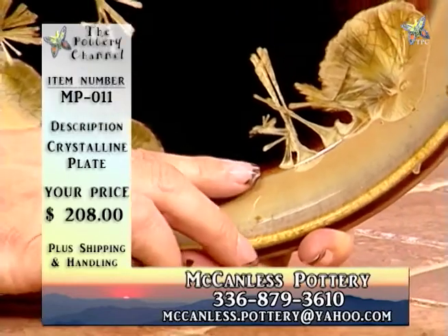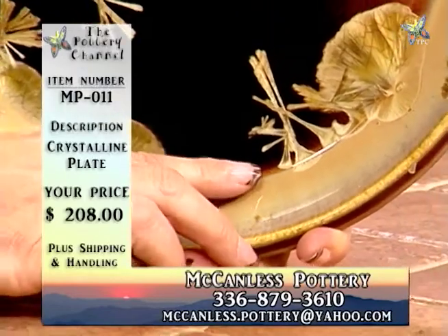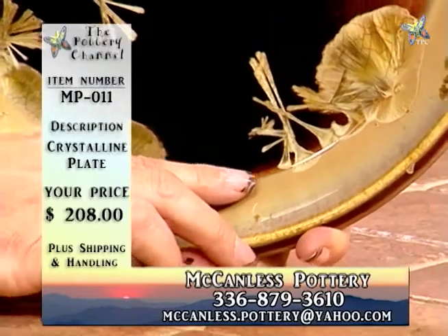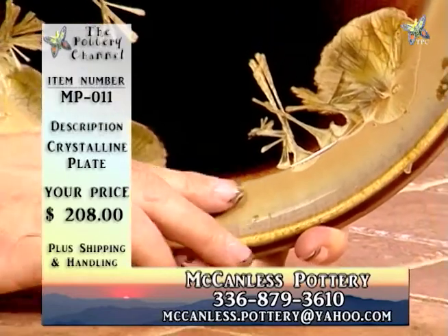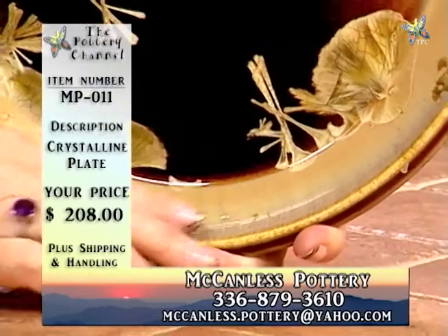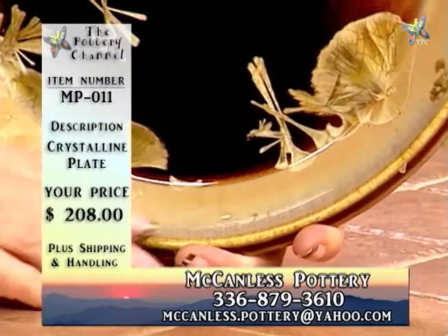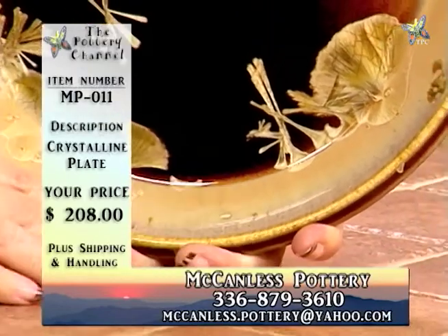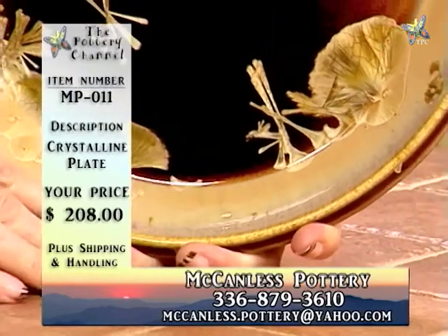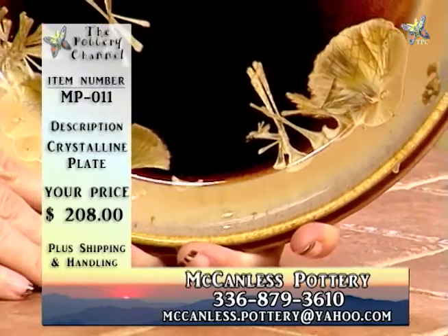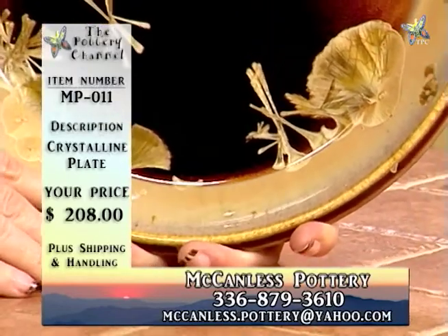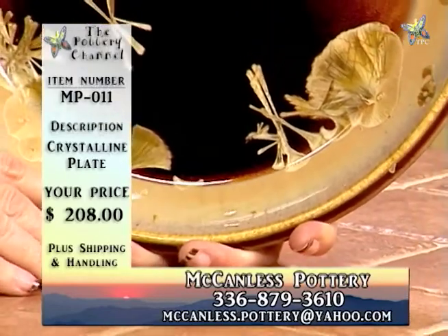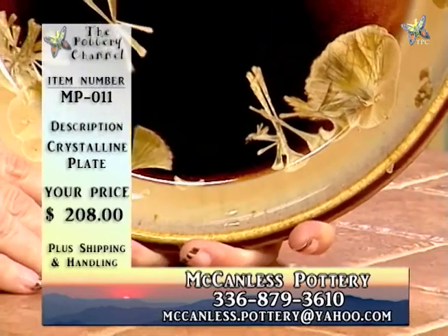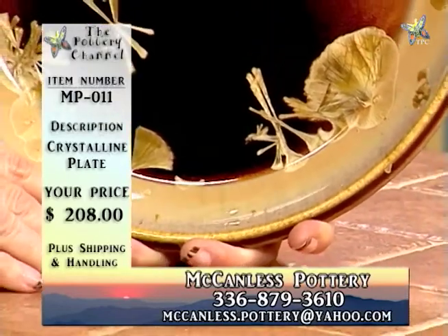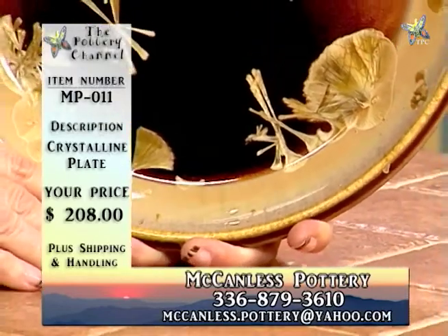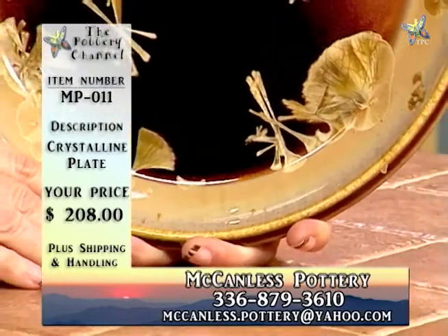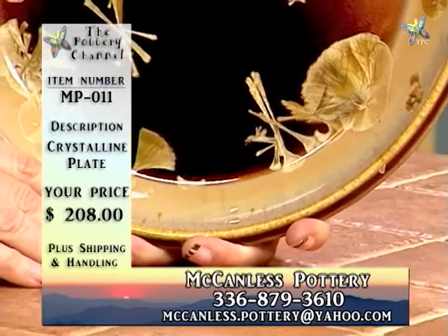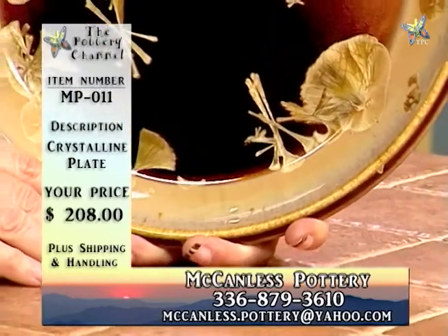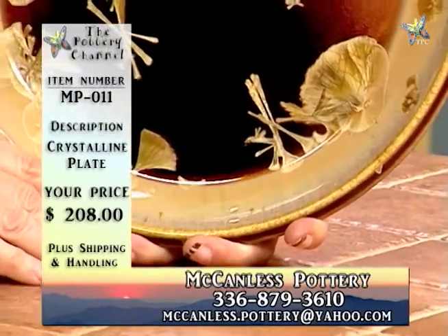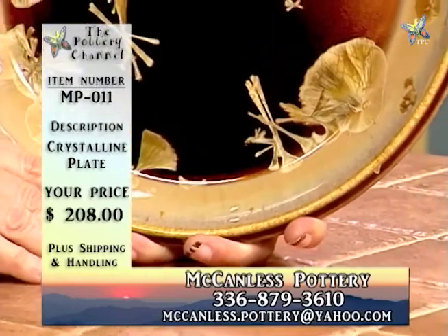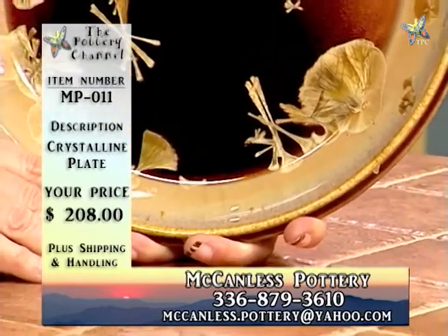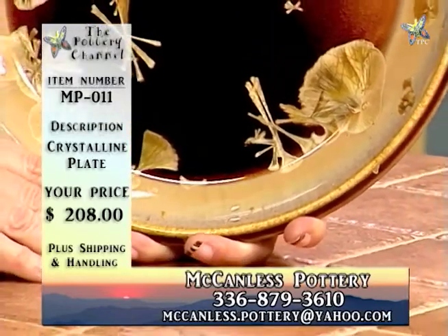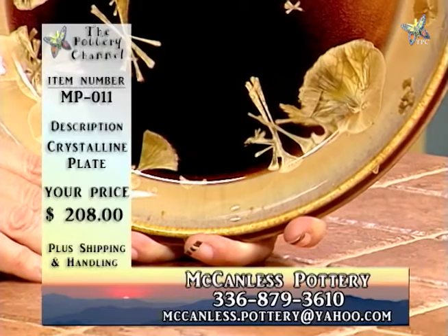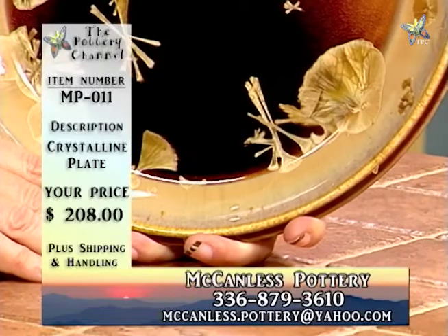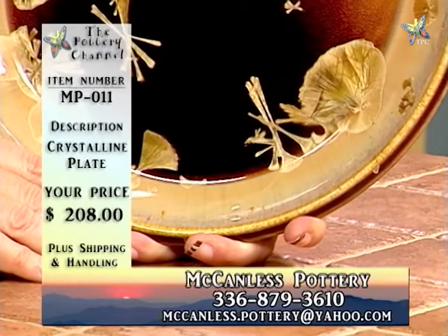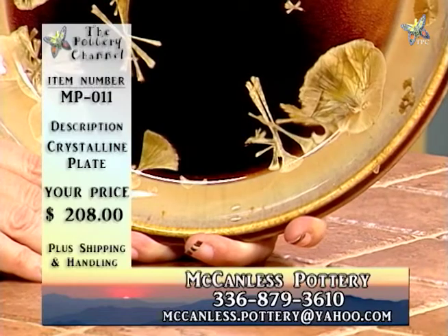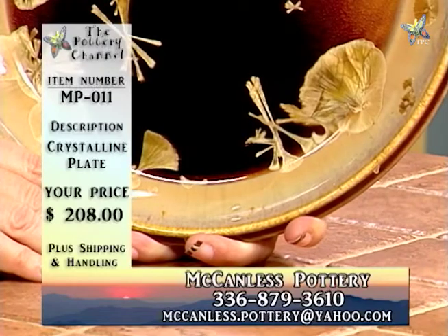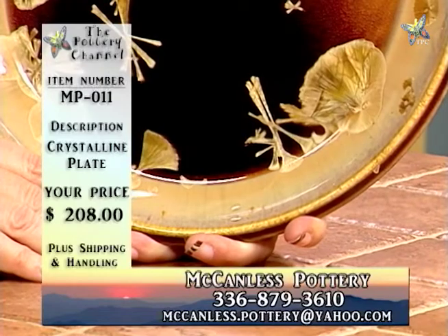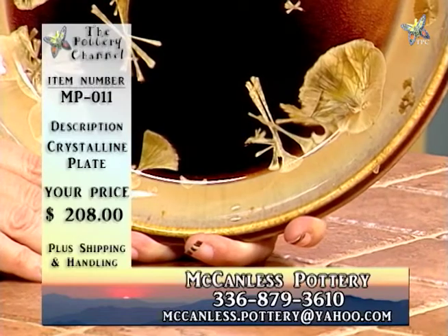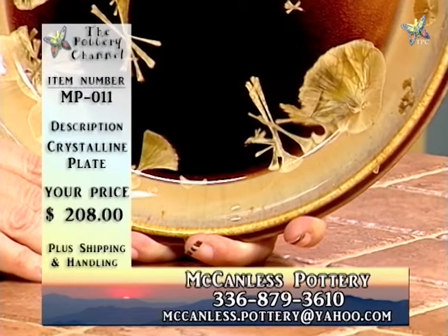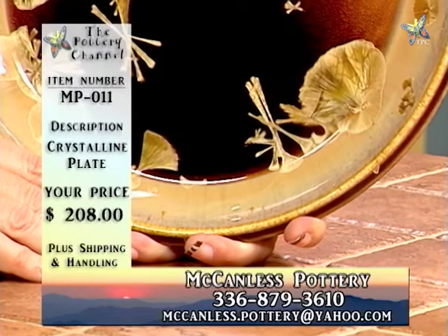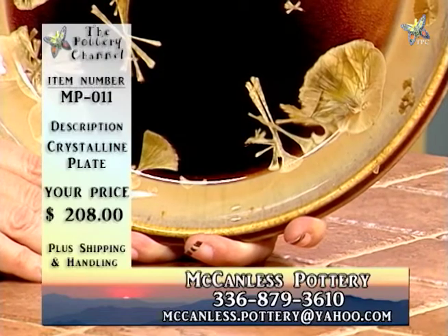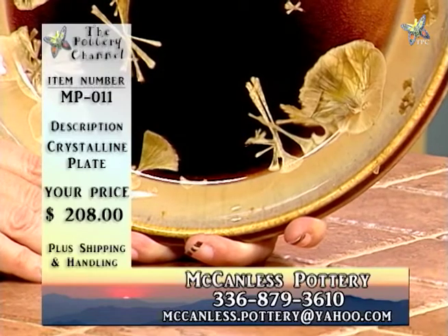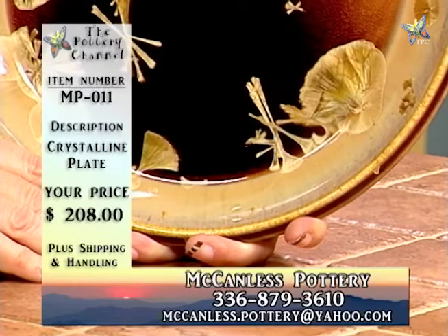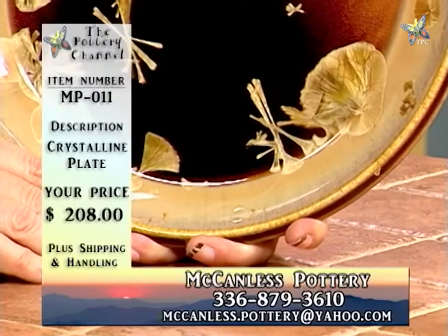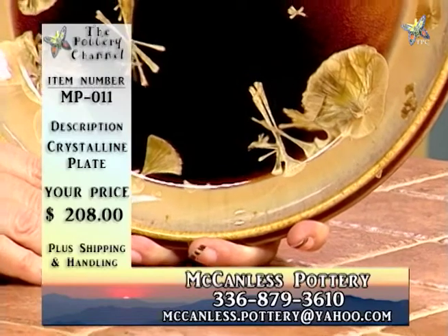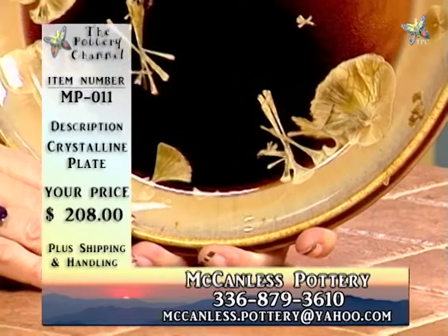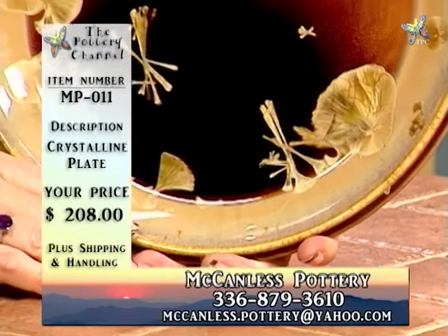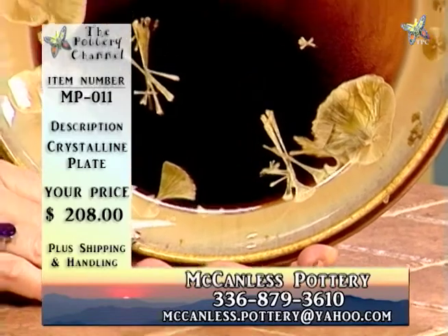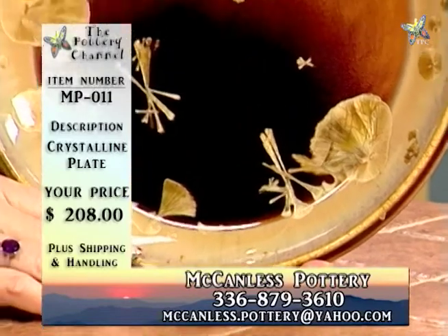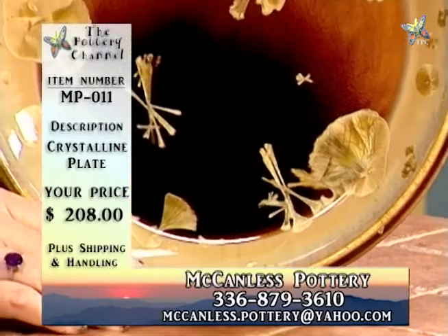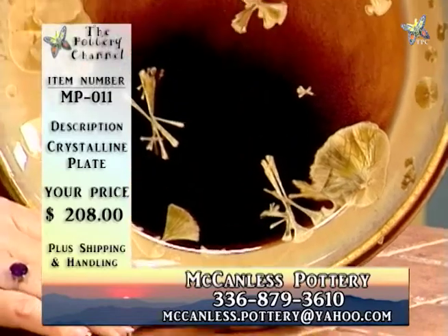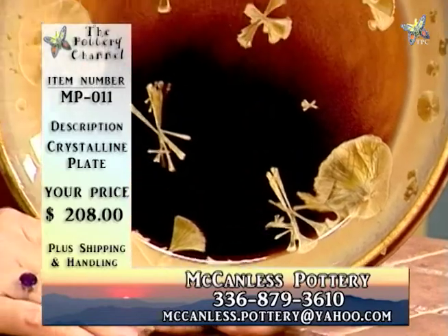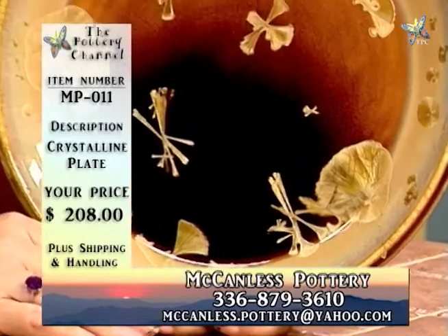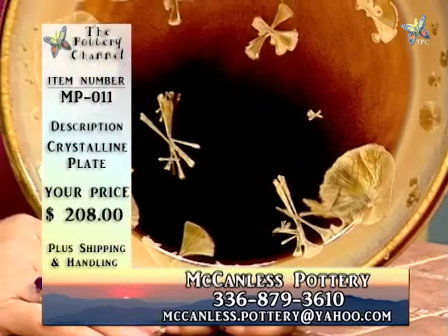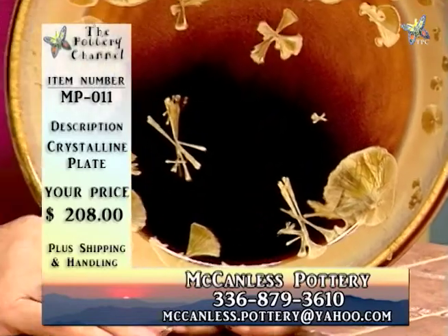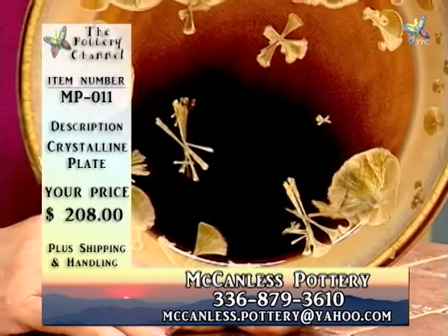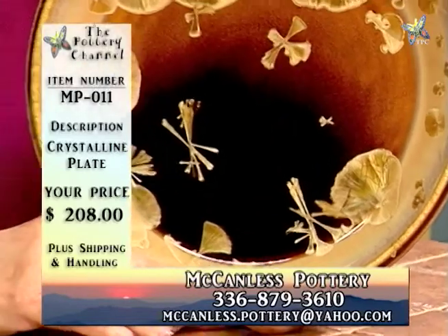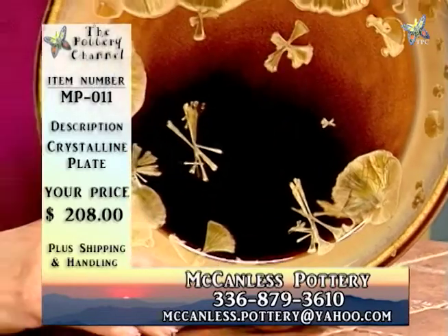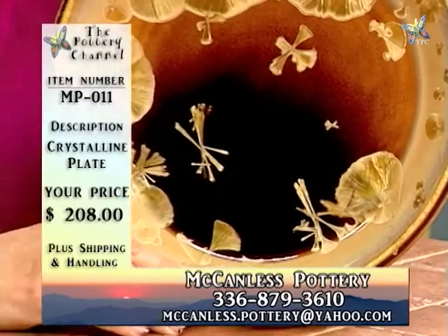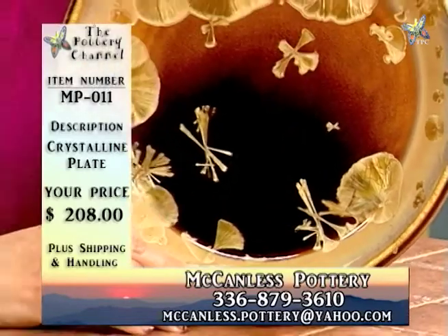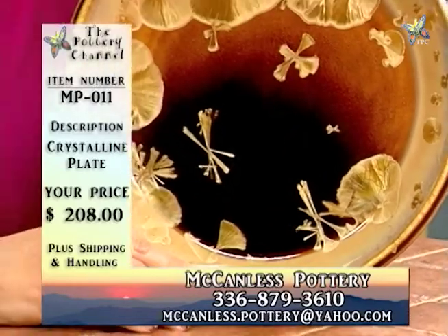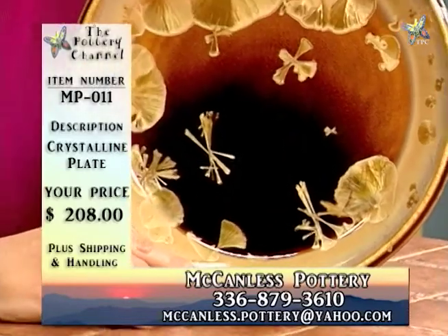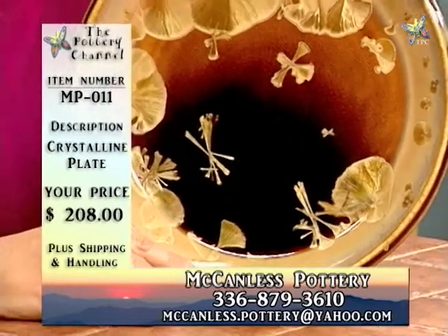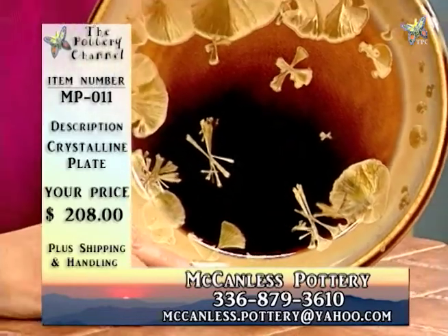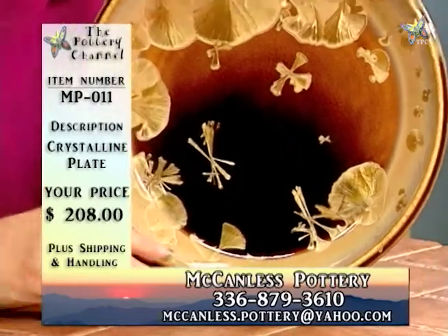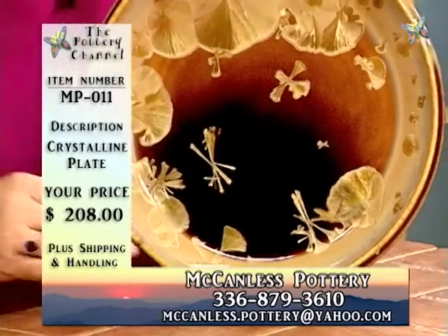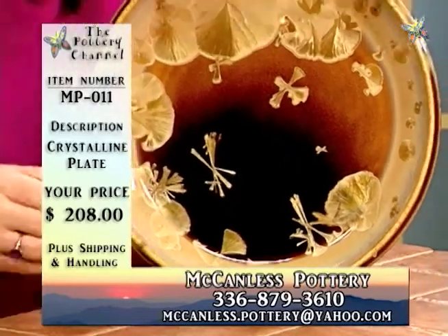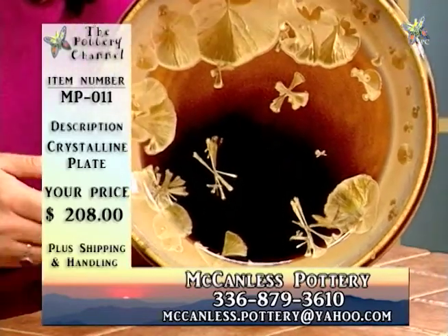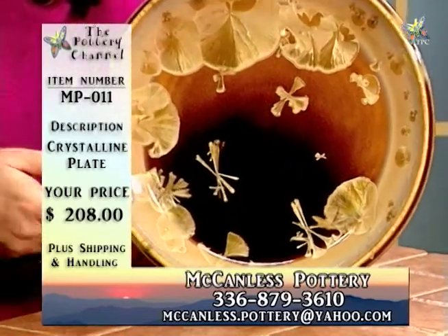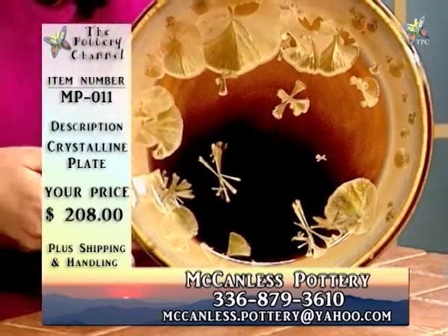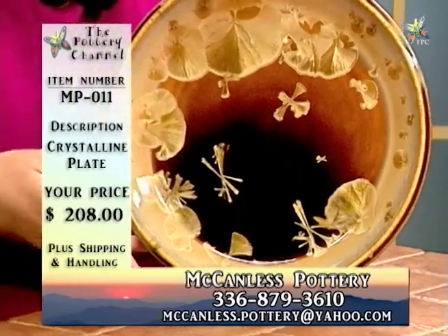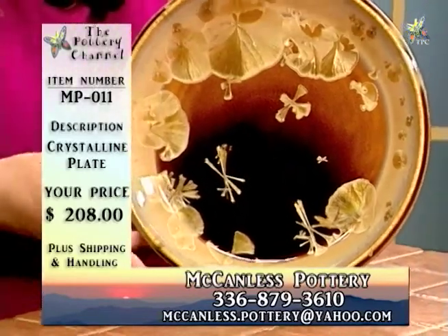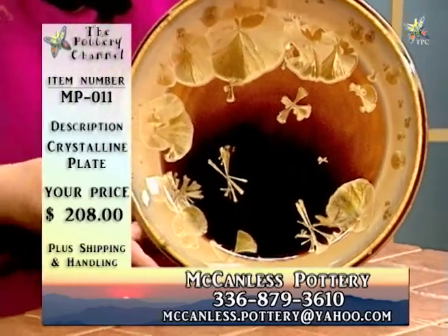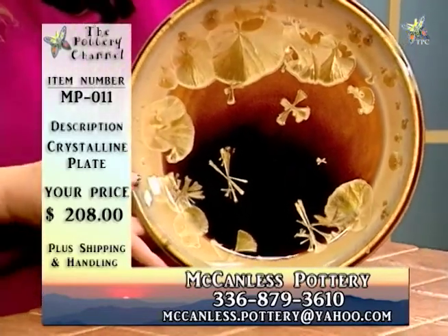That is MP011 — it's a crystalline plate. This is $208.